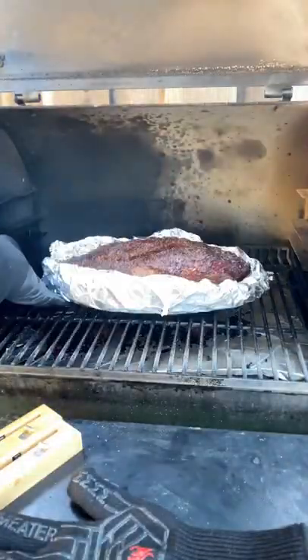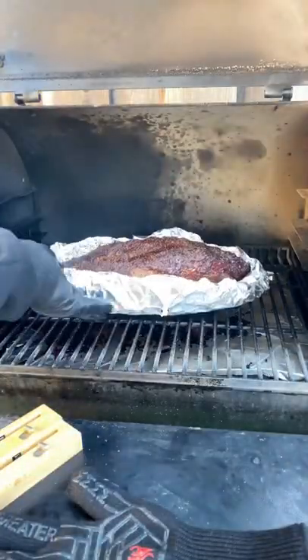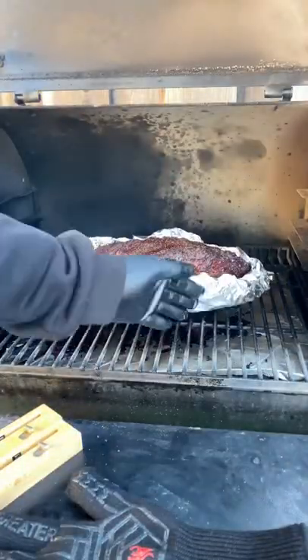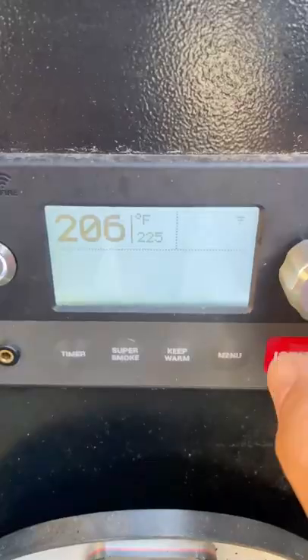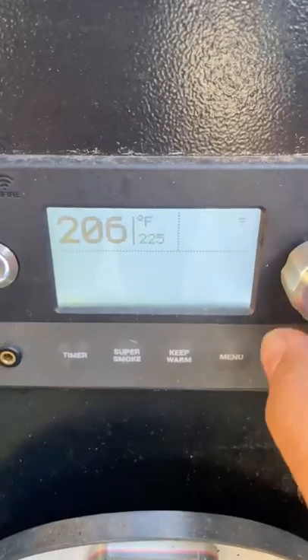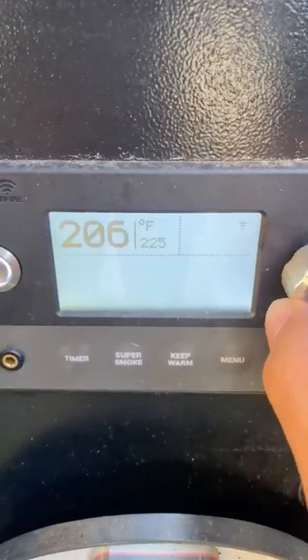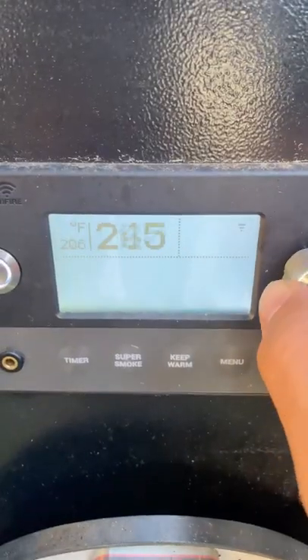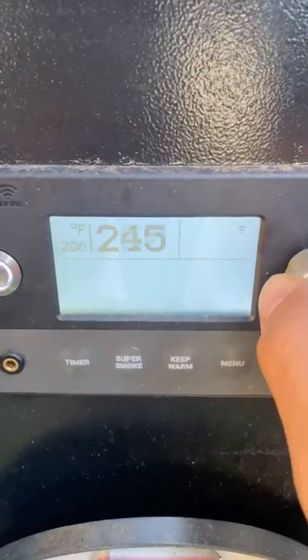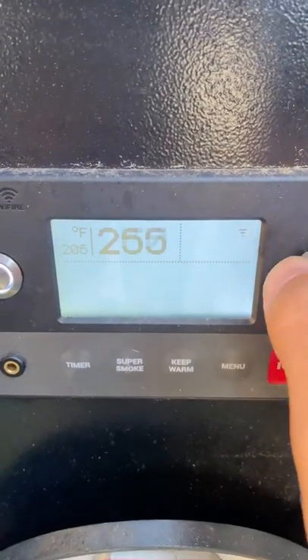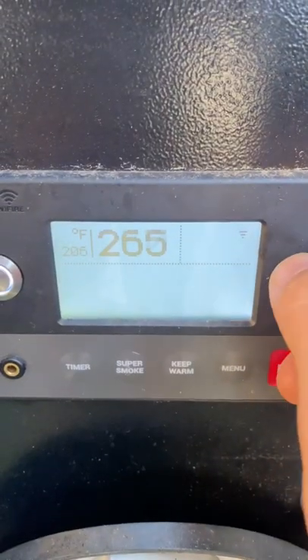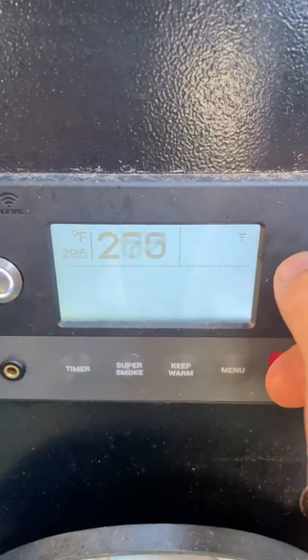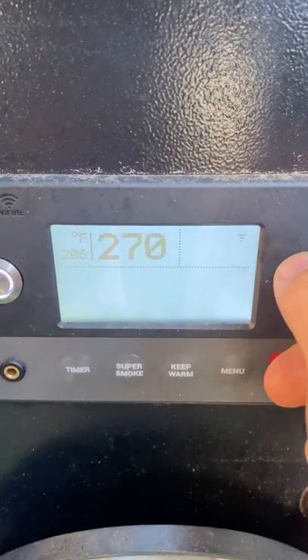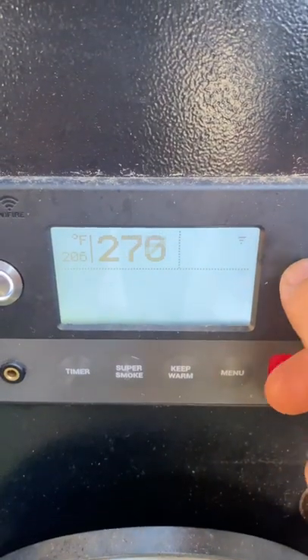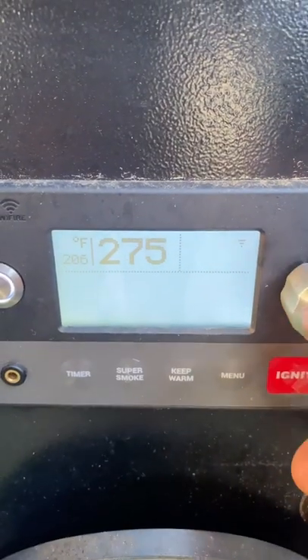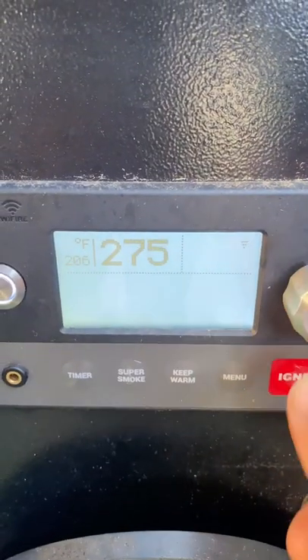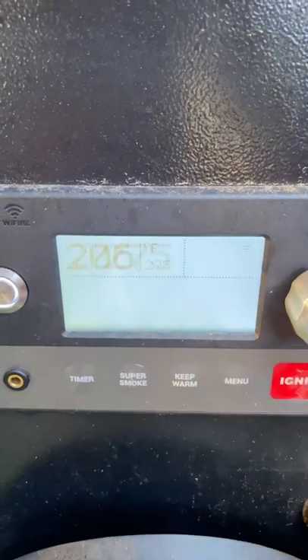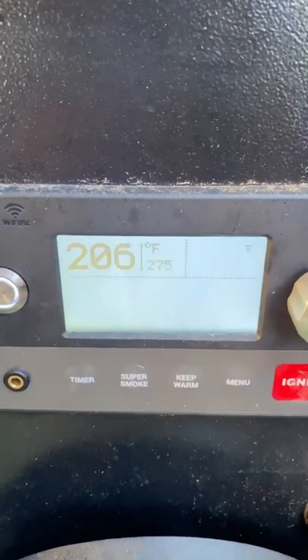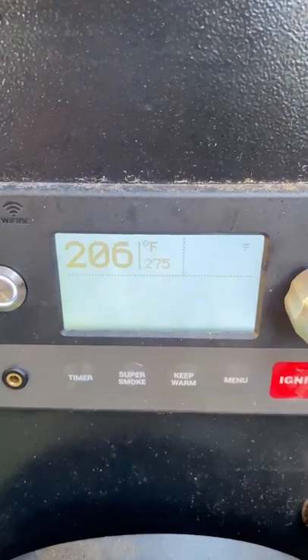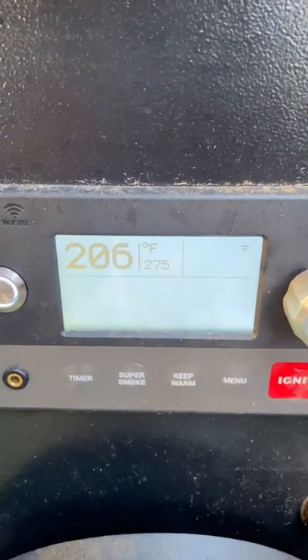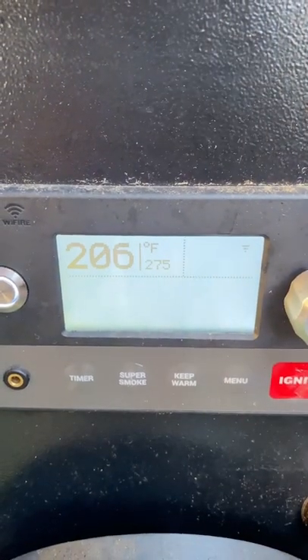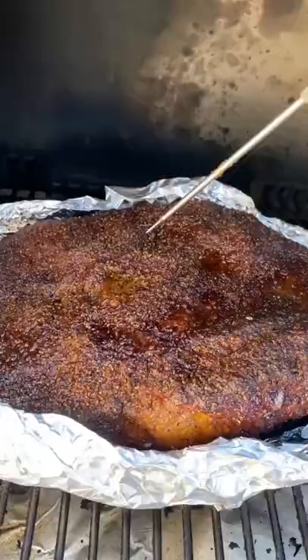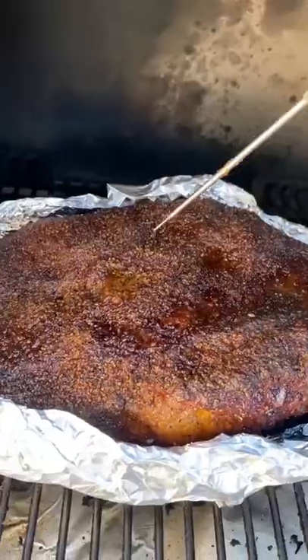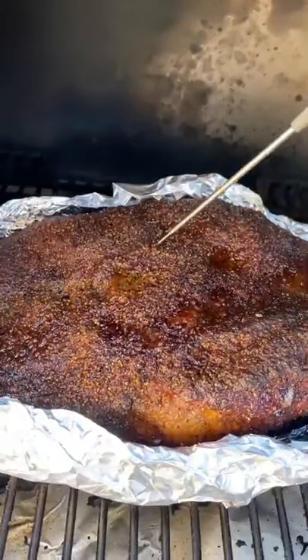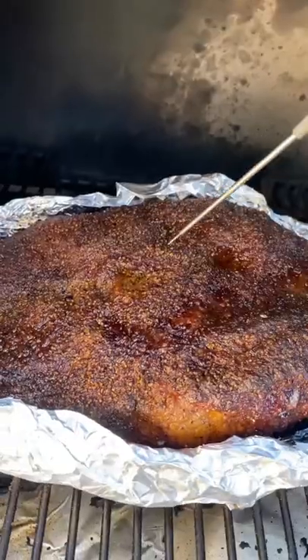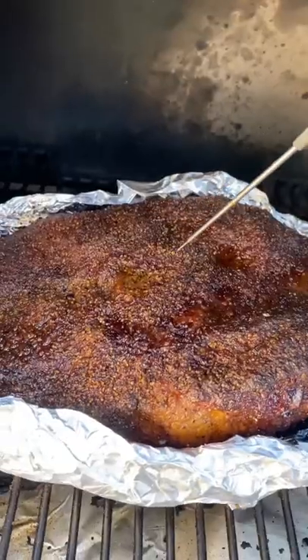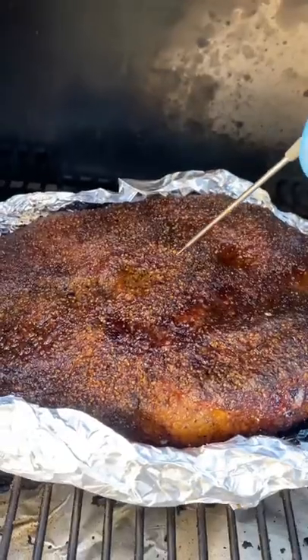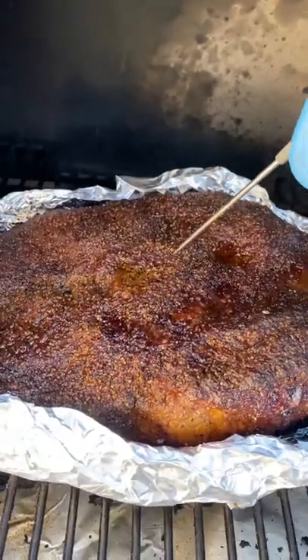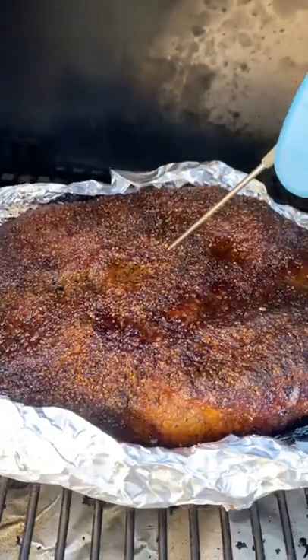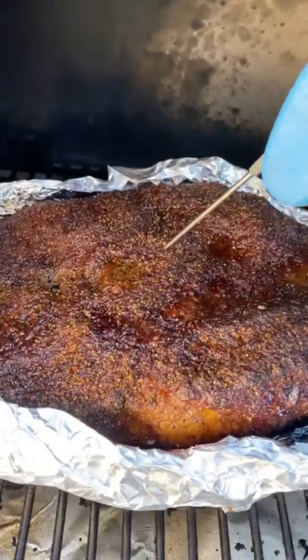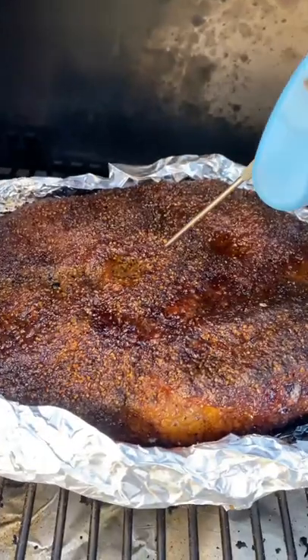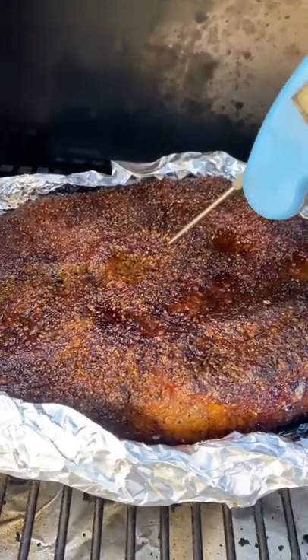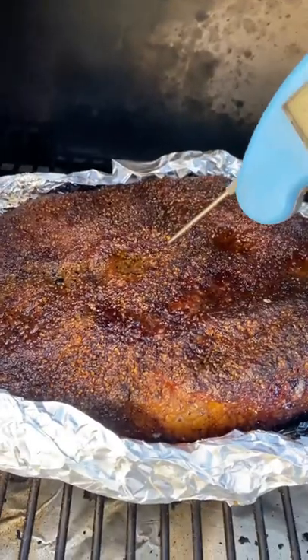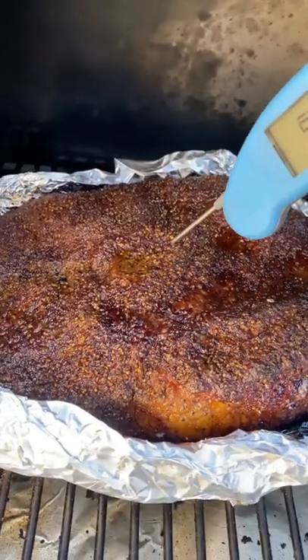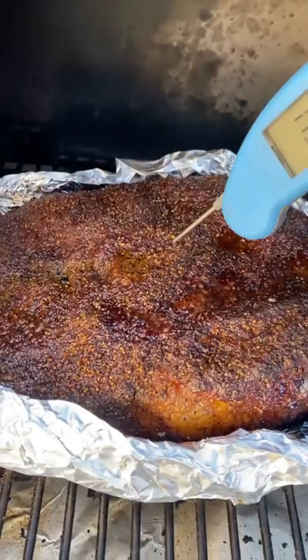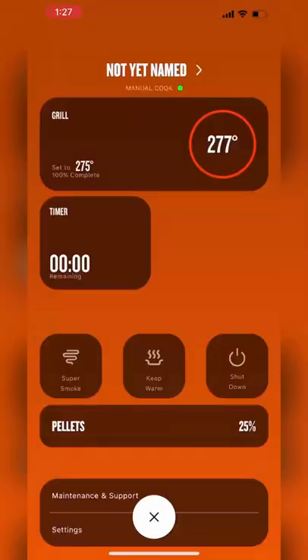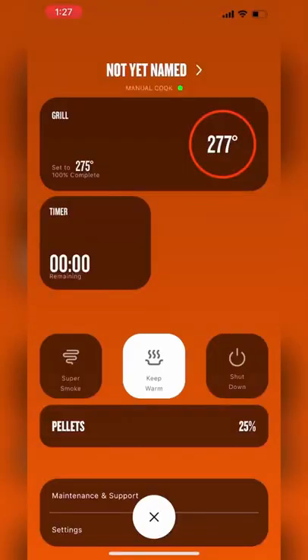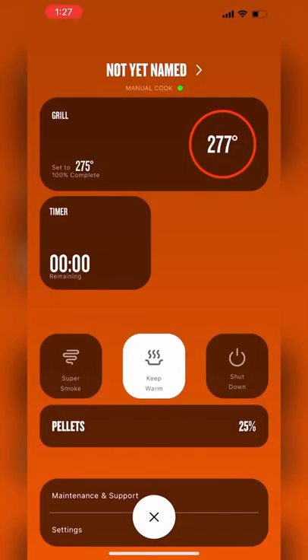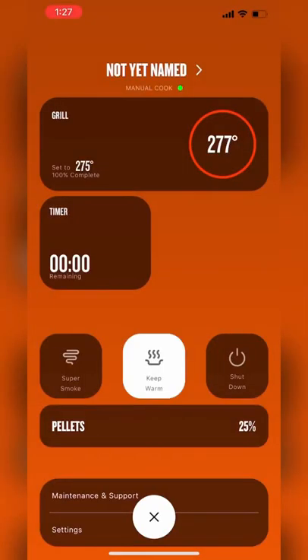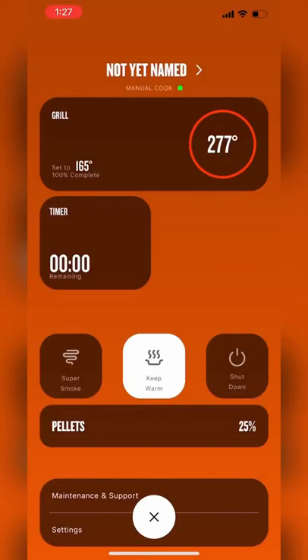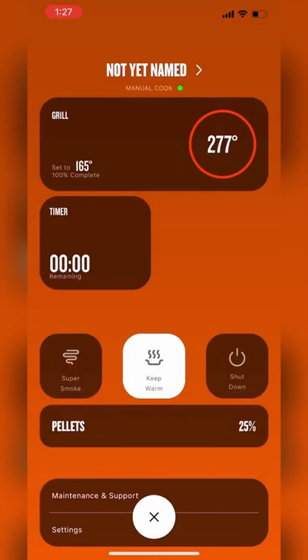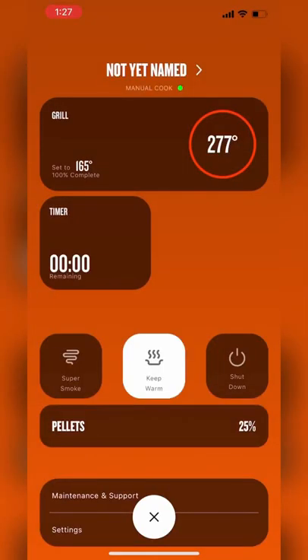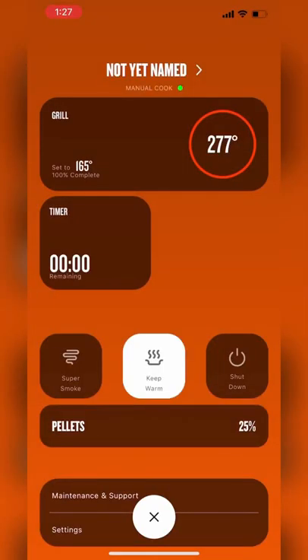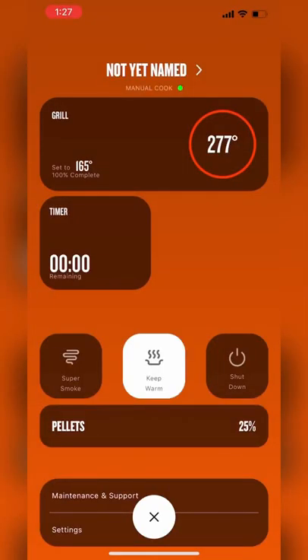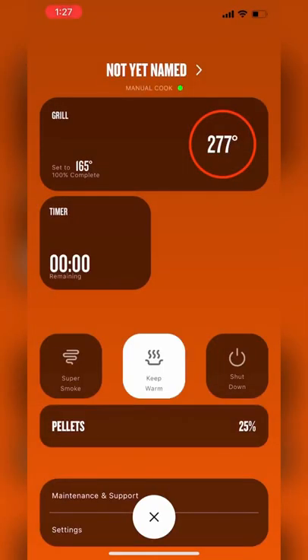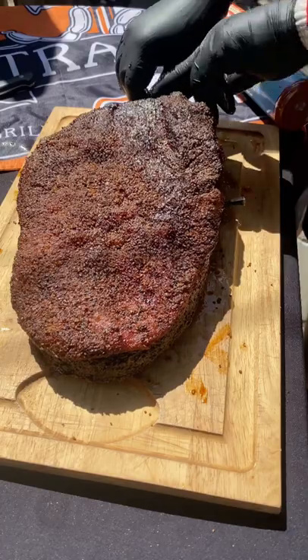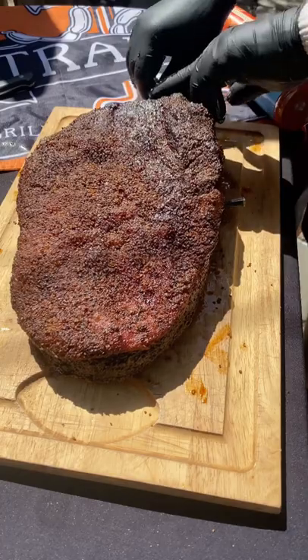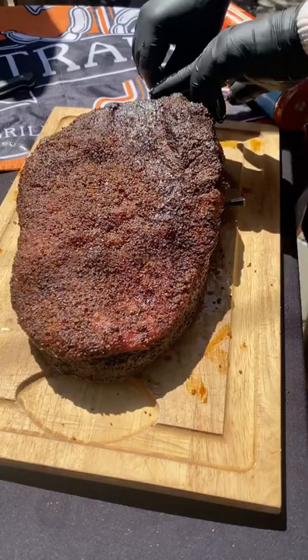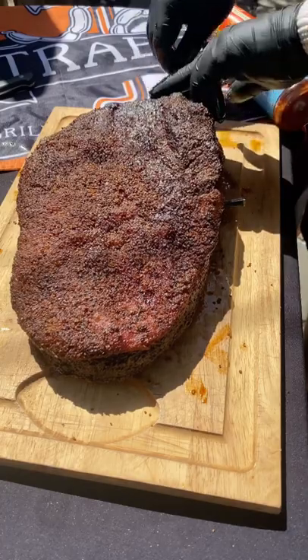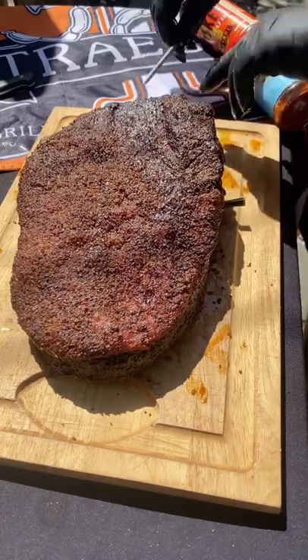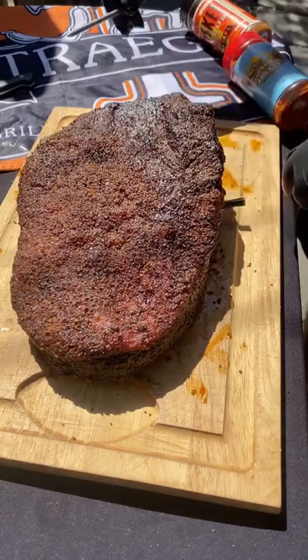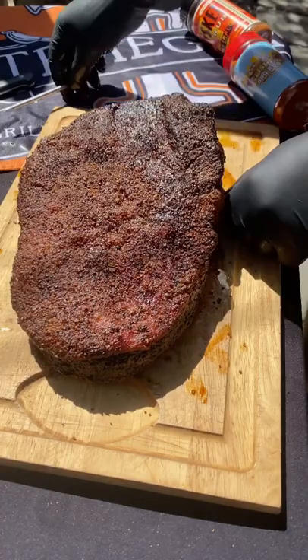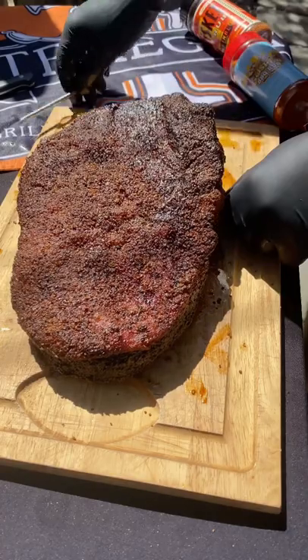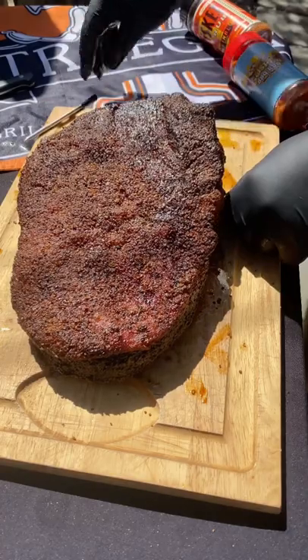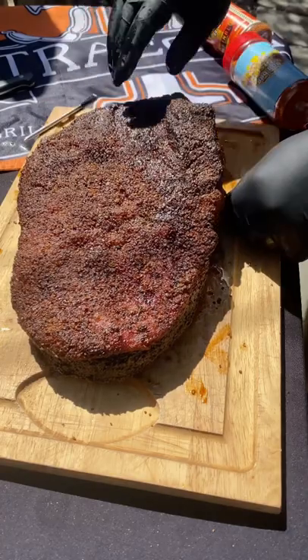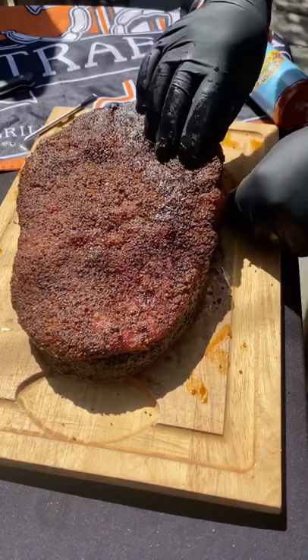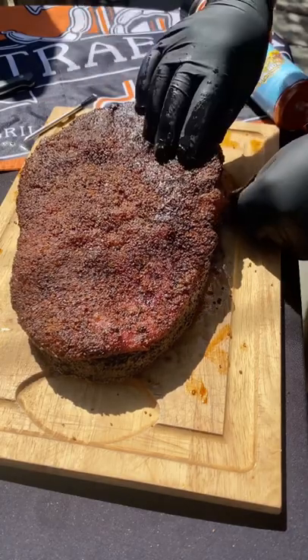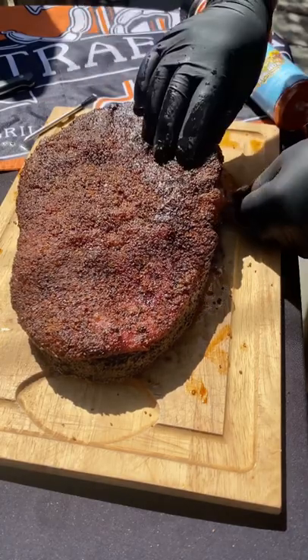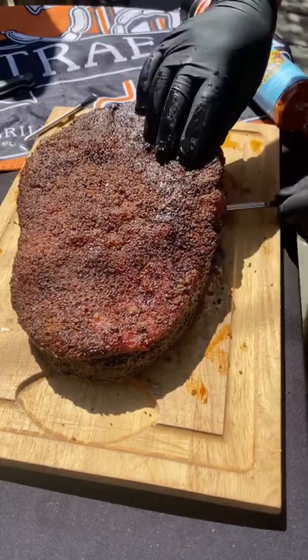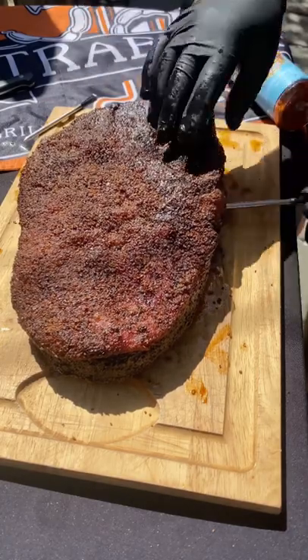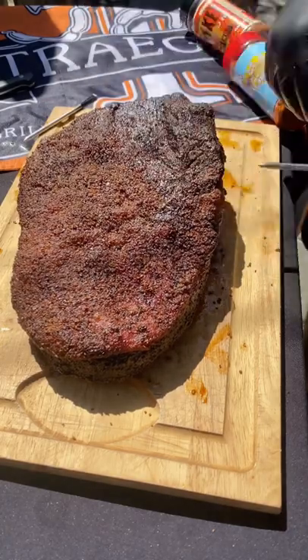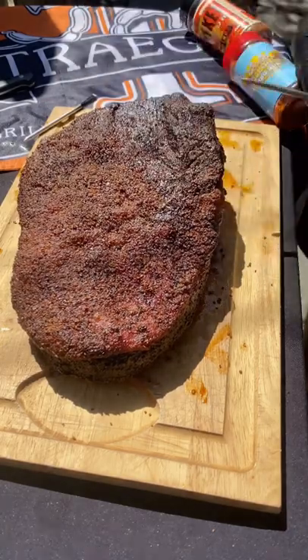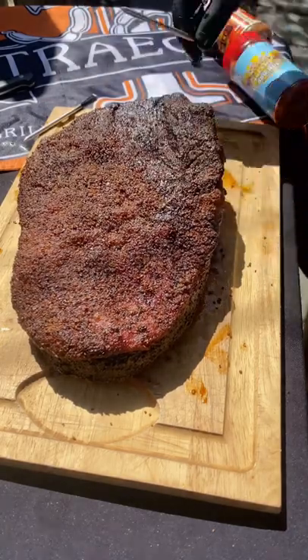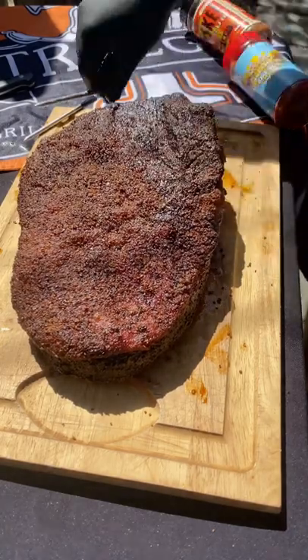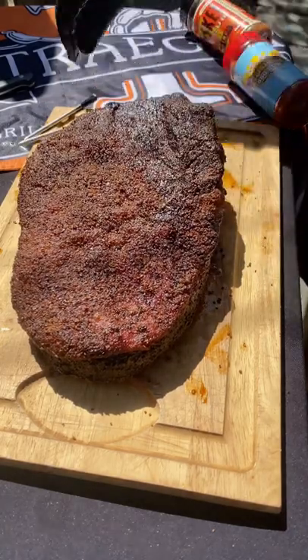Put it back on the Traeger, bumped it up to 275, and let that go until it was probe tender. It was done really early, so I just put it on keep warm for the rest of the day.